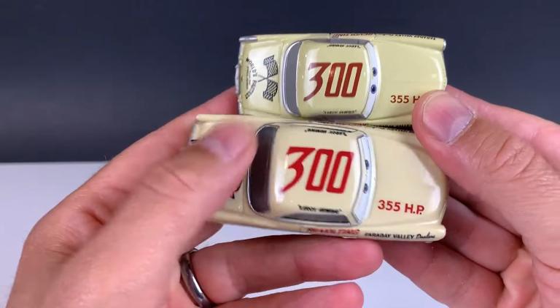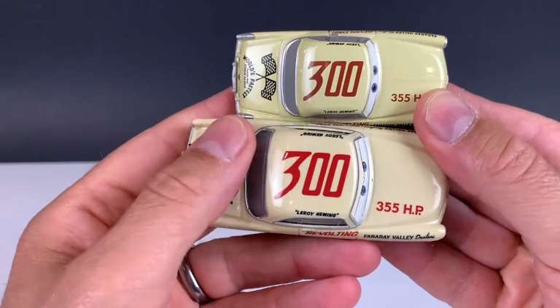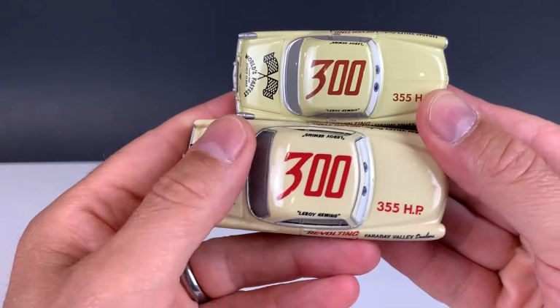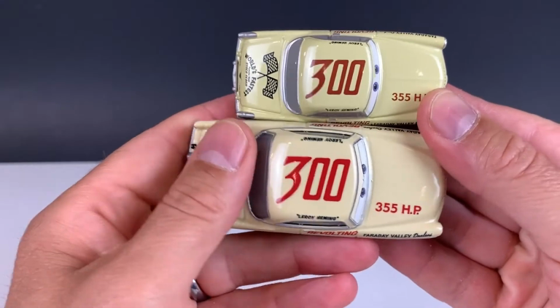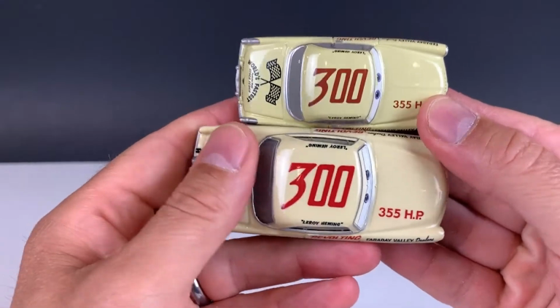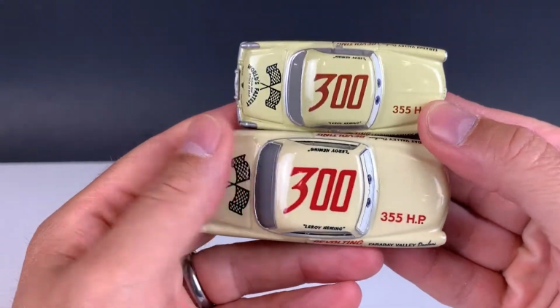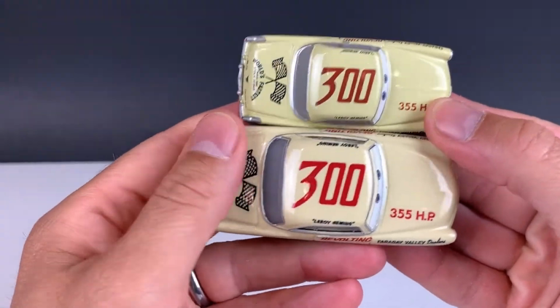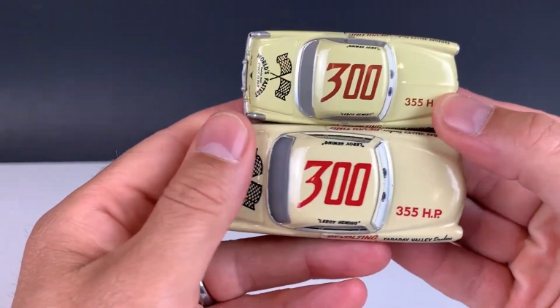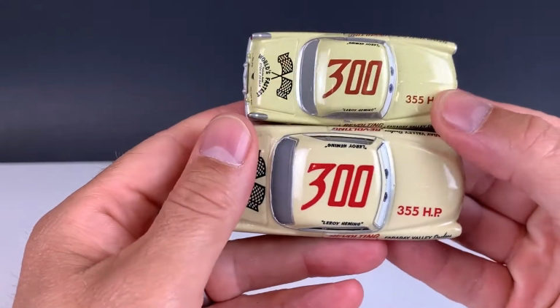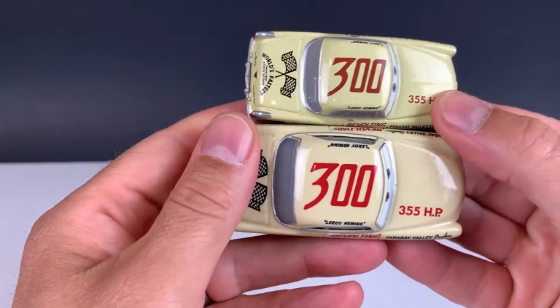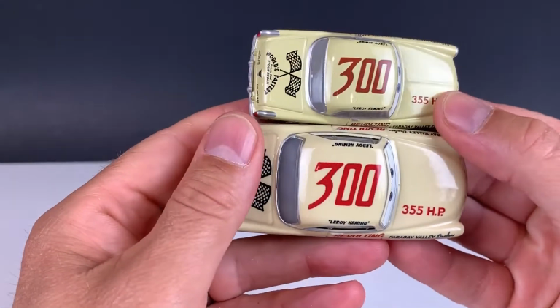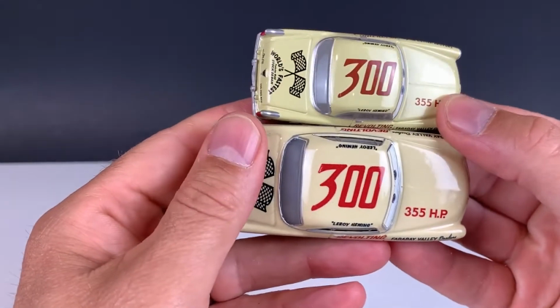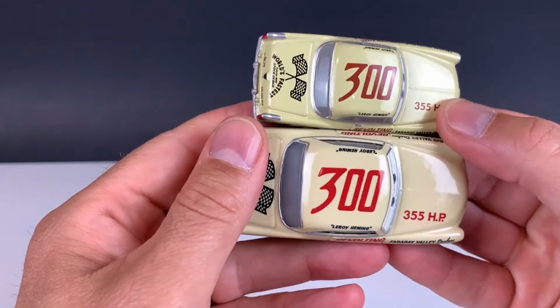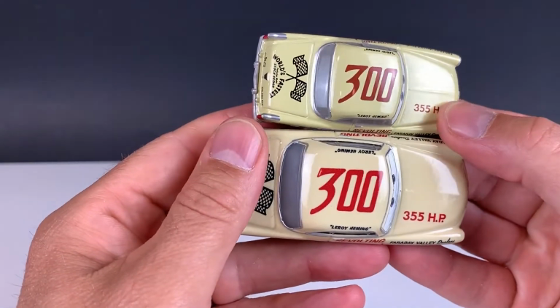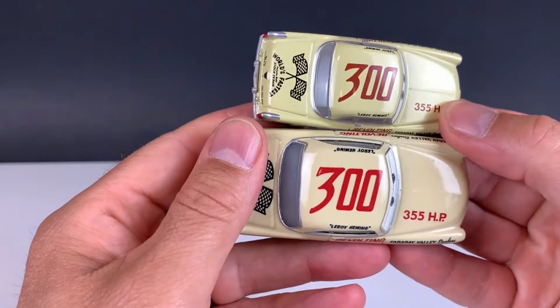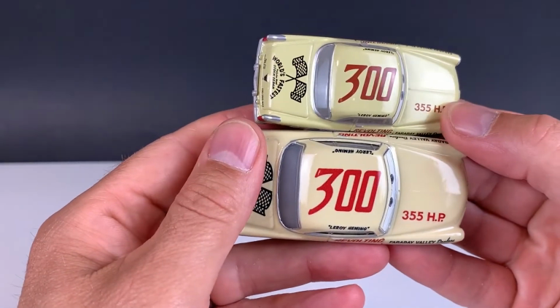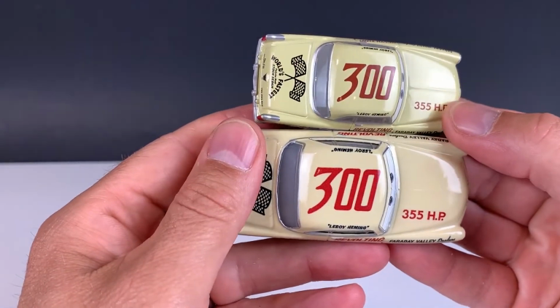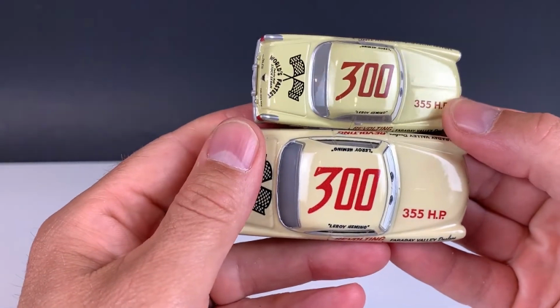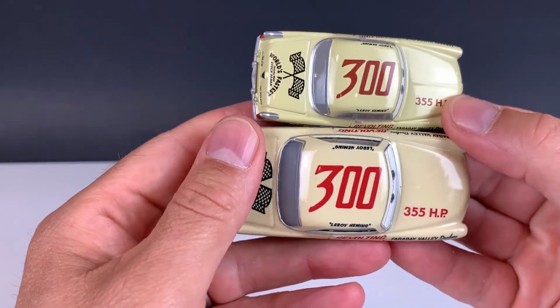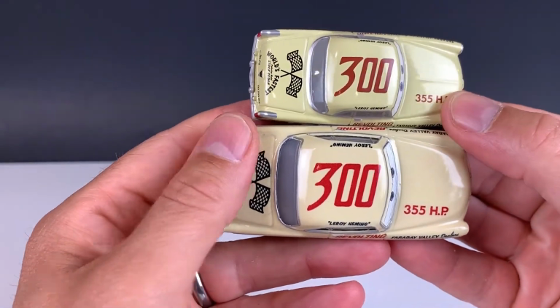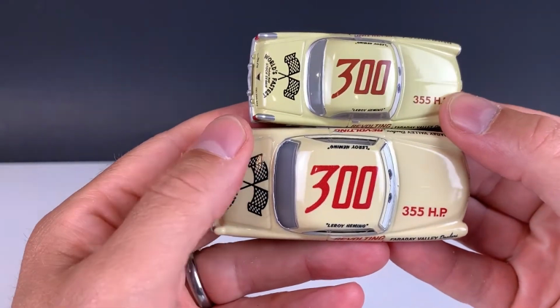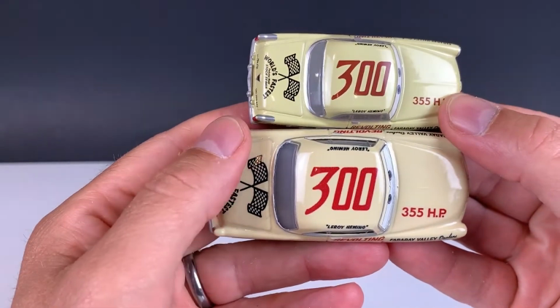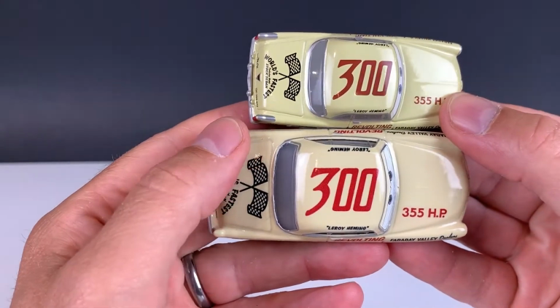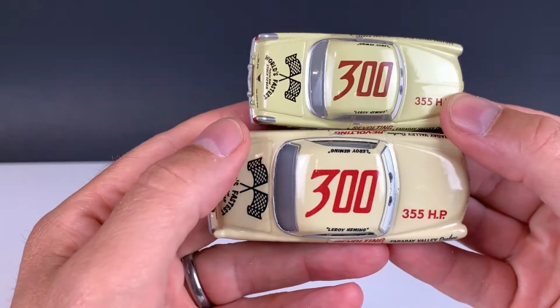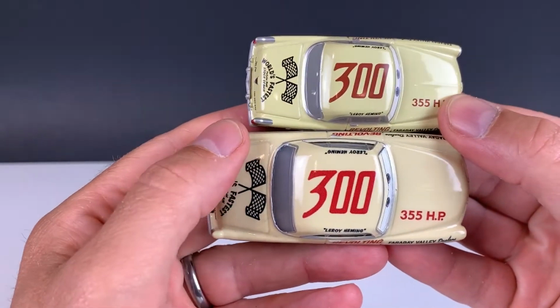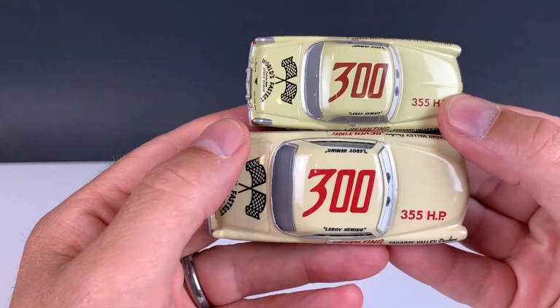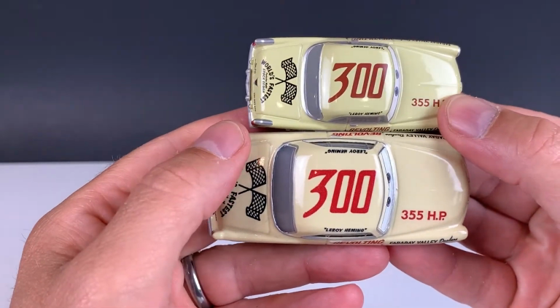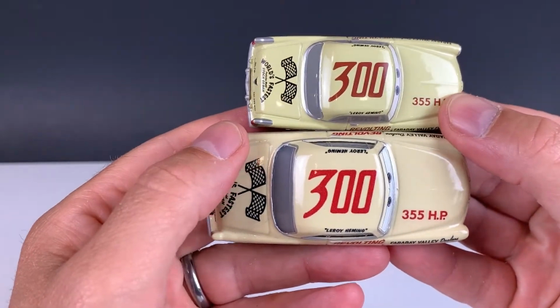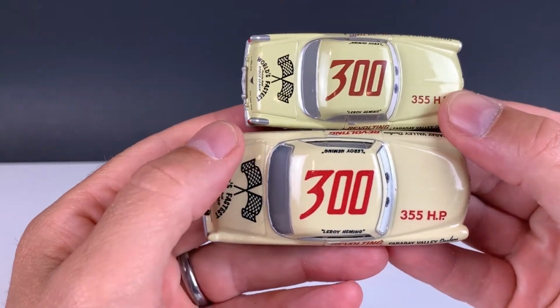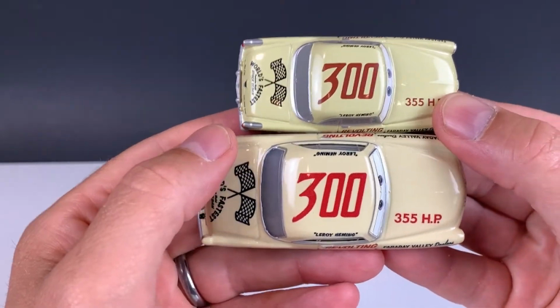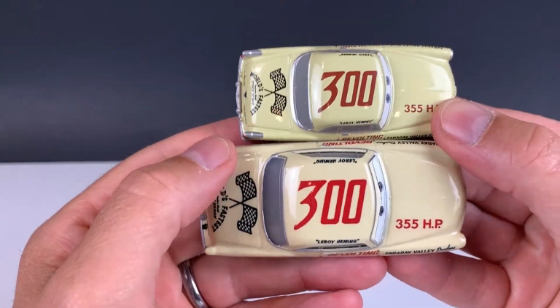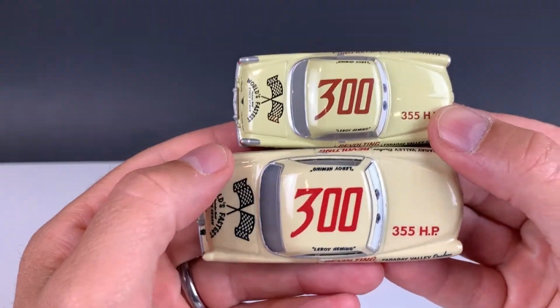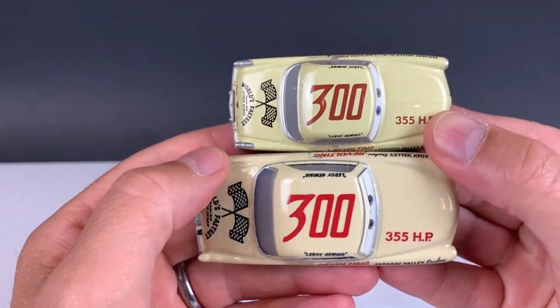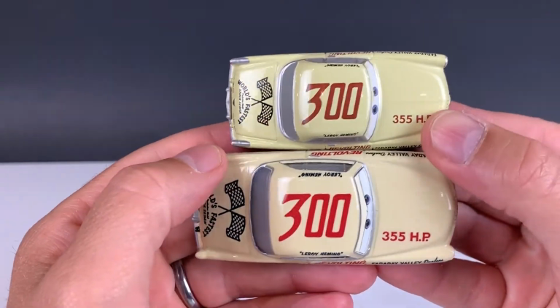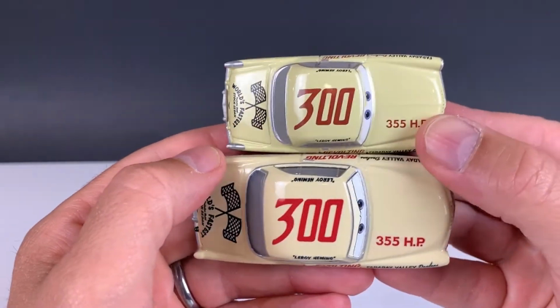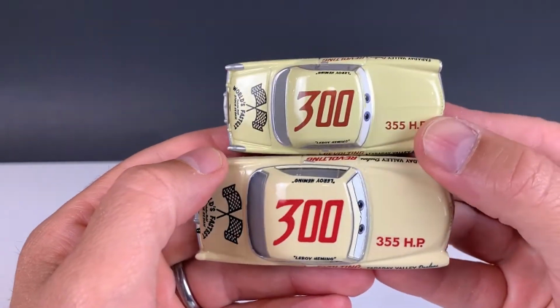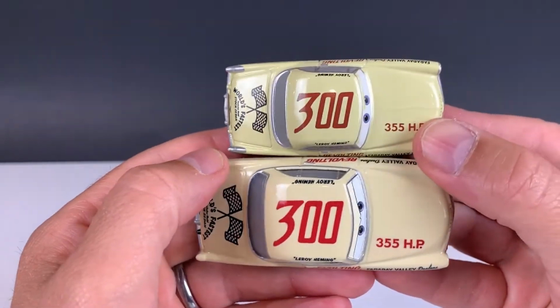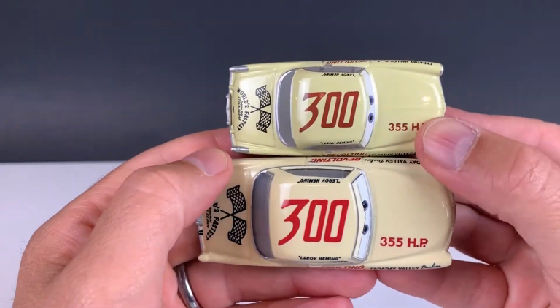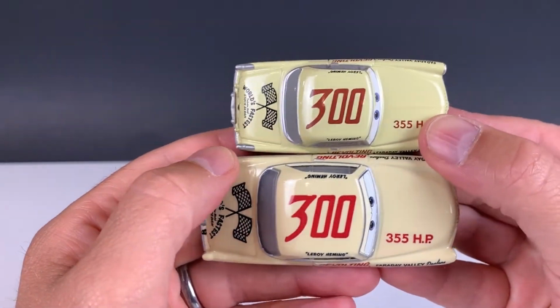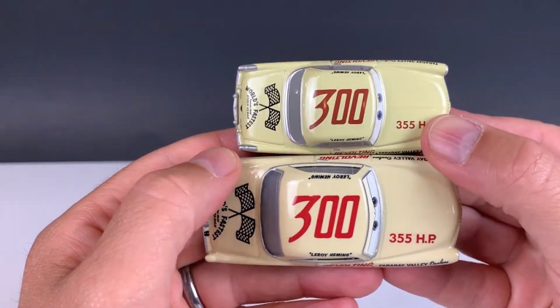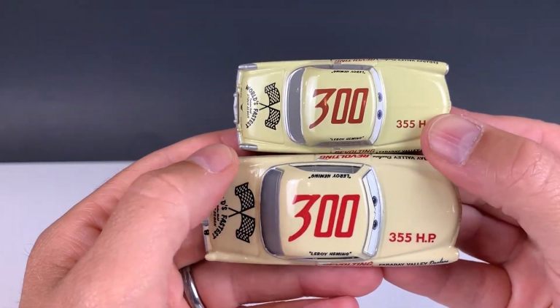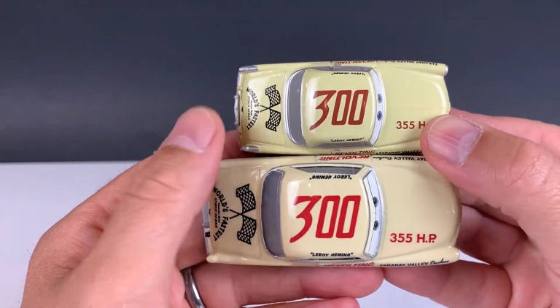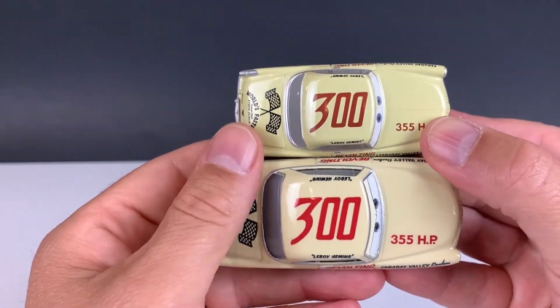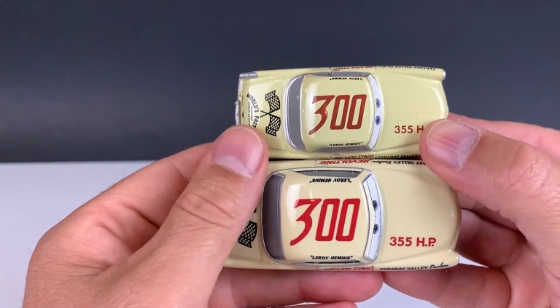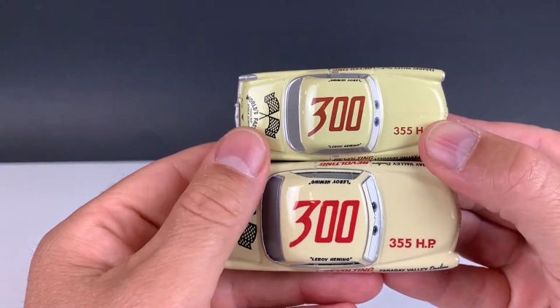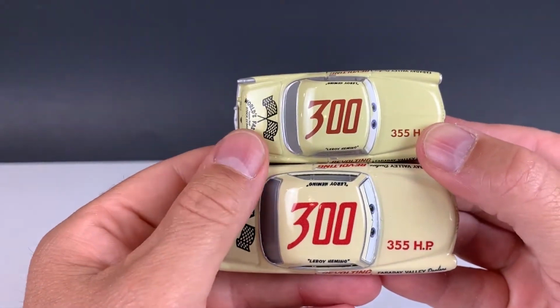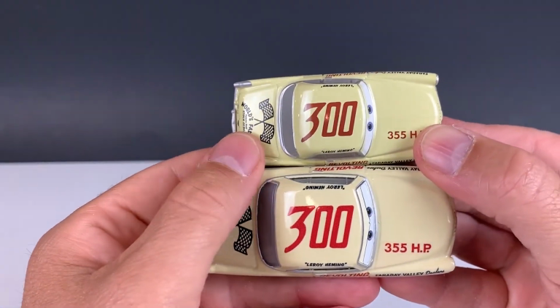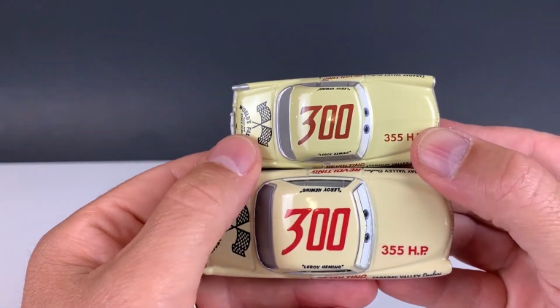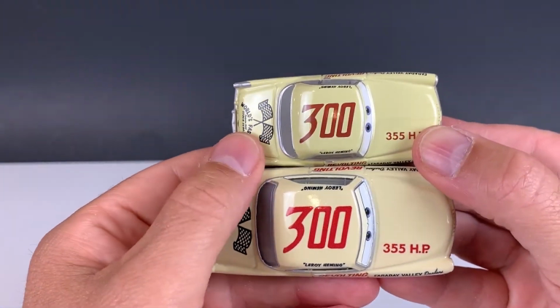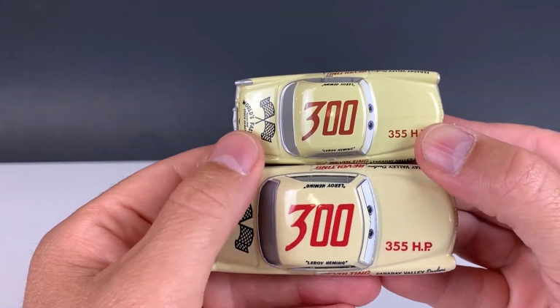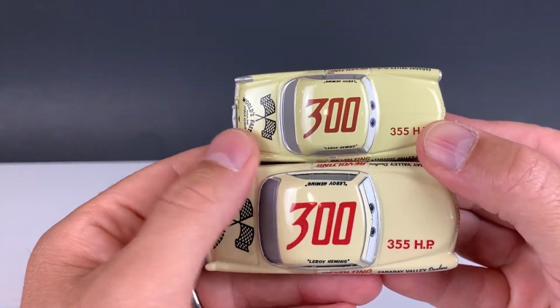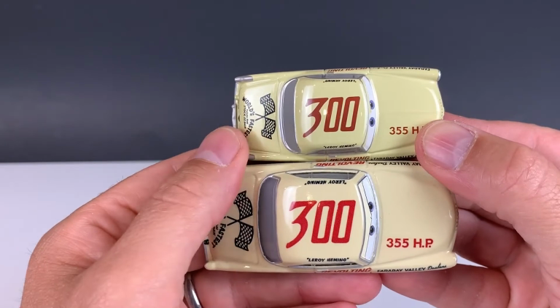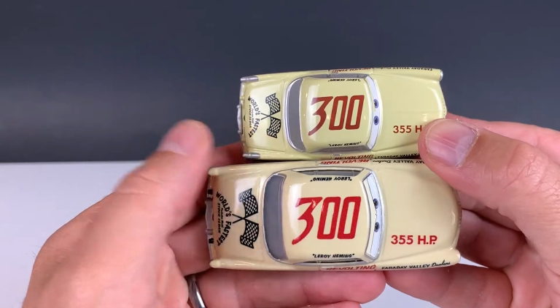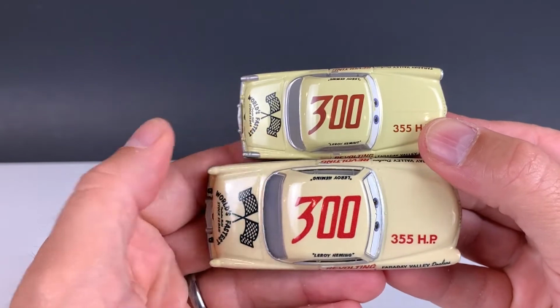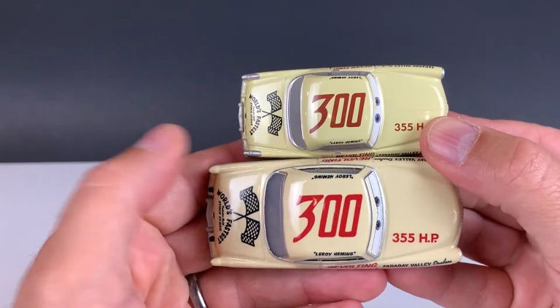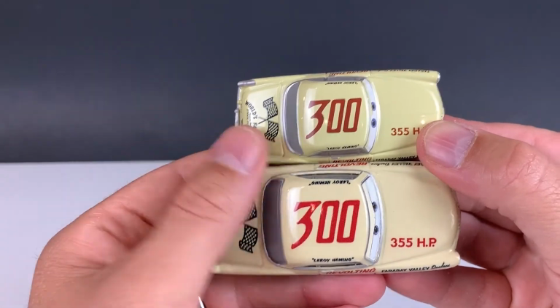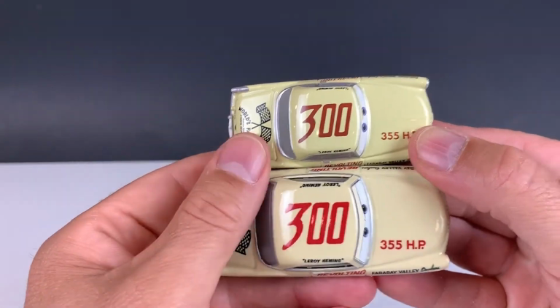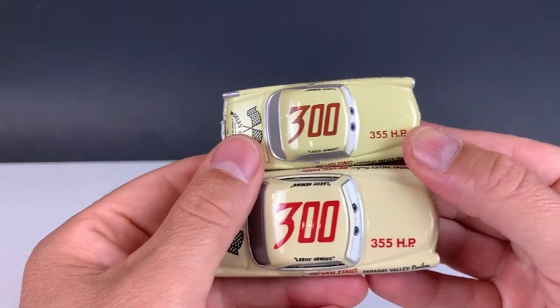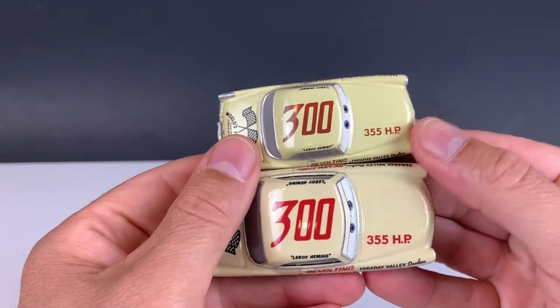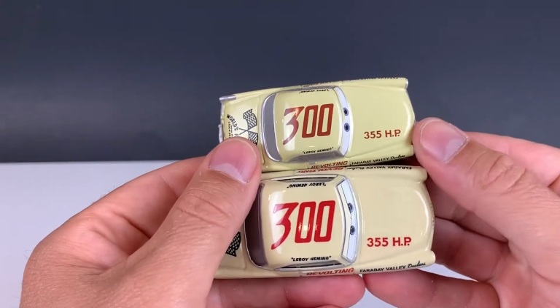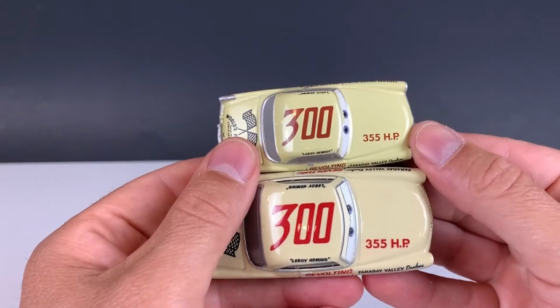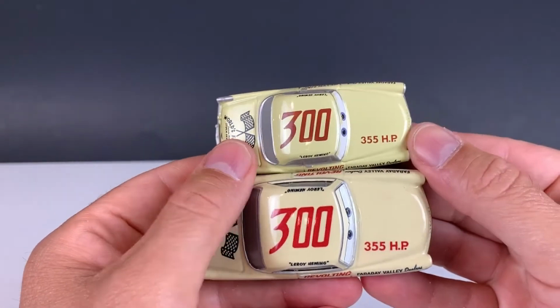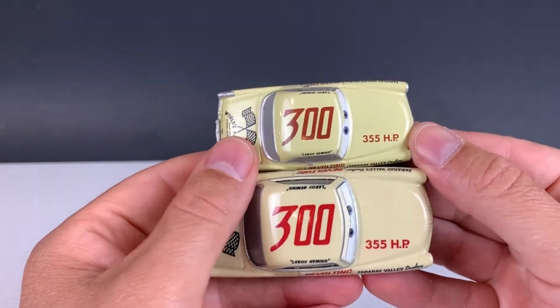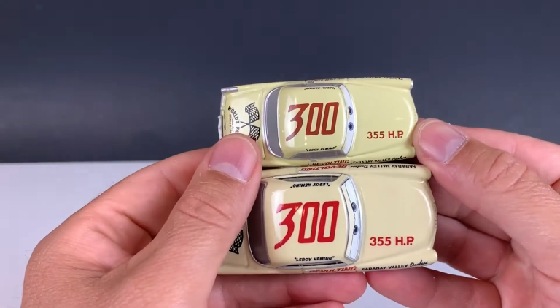It's a slightly different color, but it still looks pretty good.